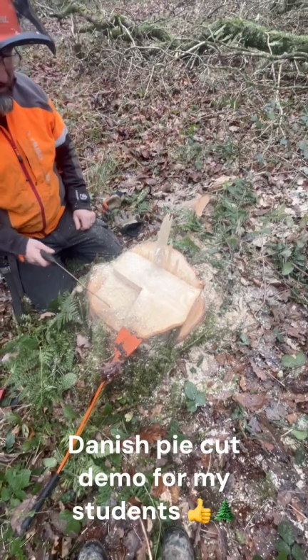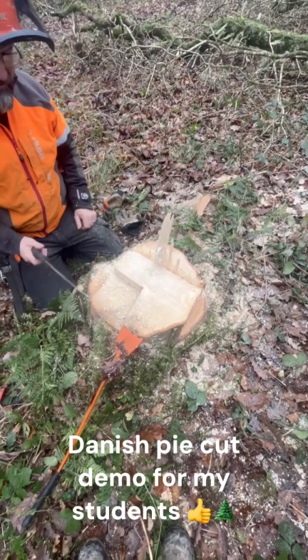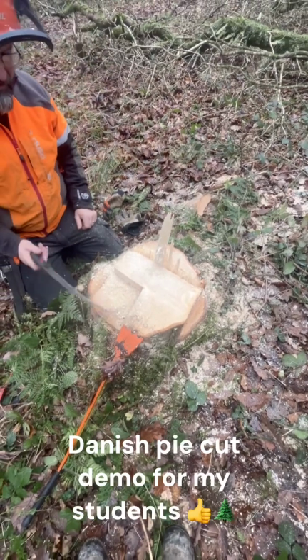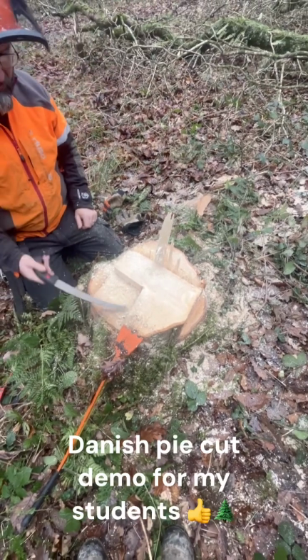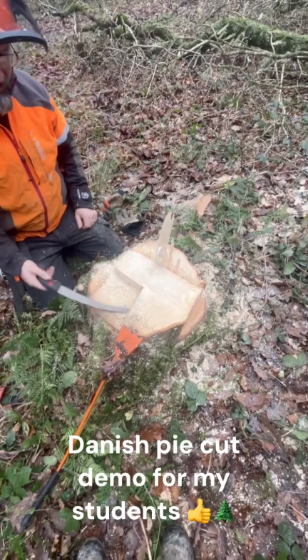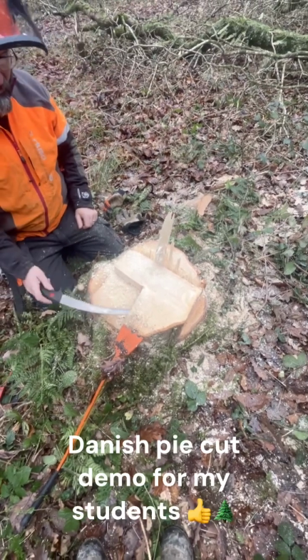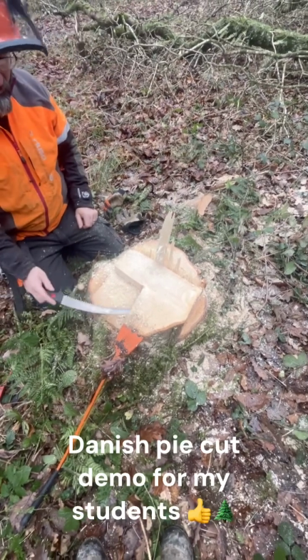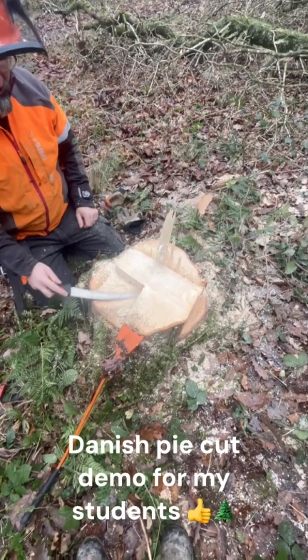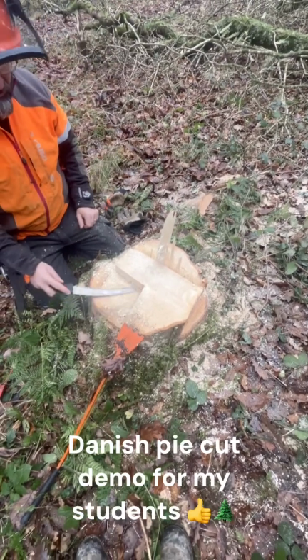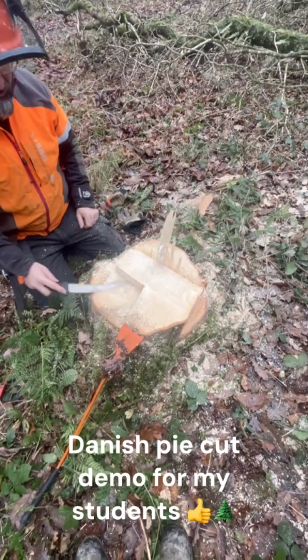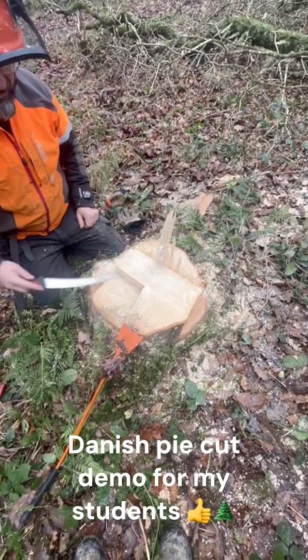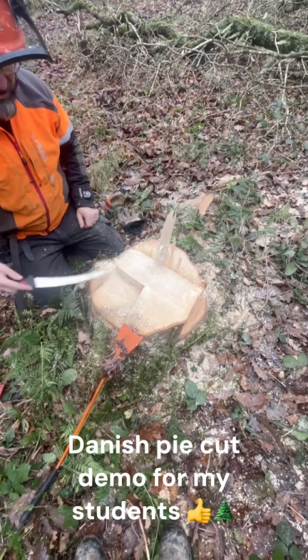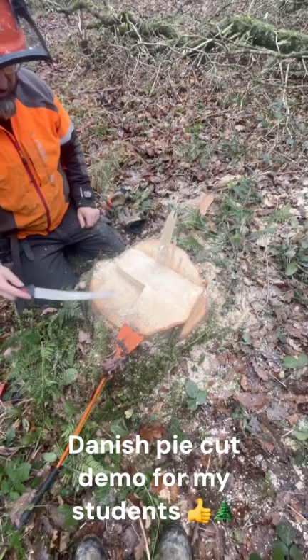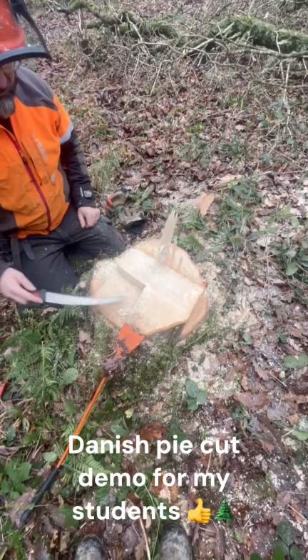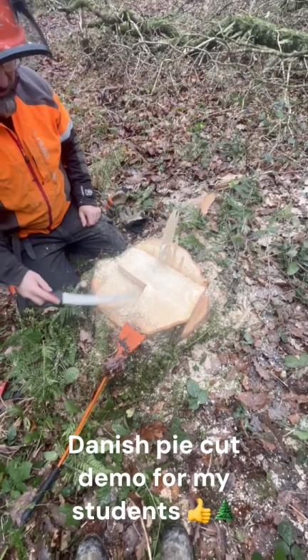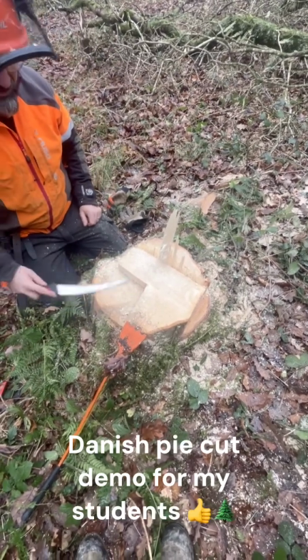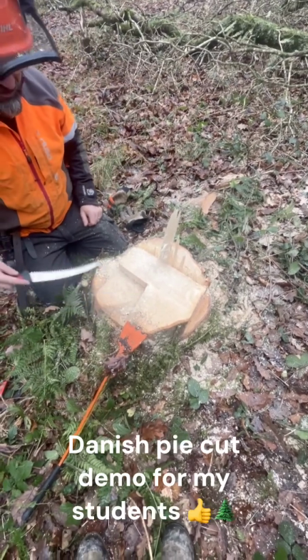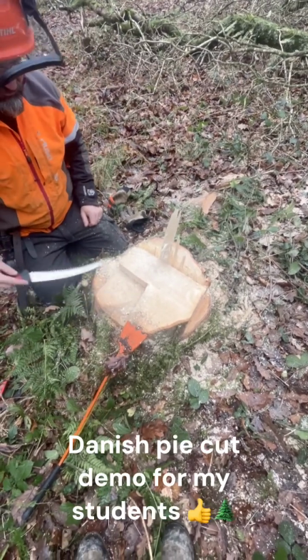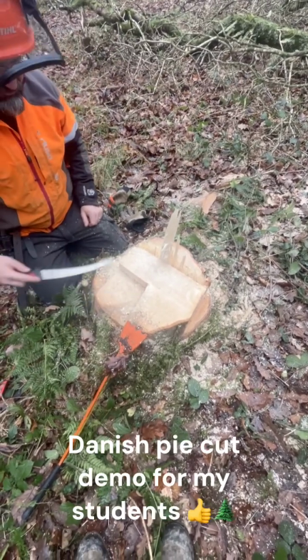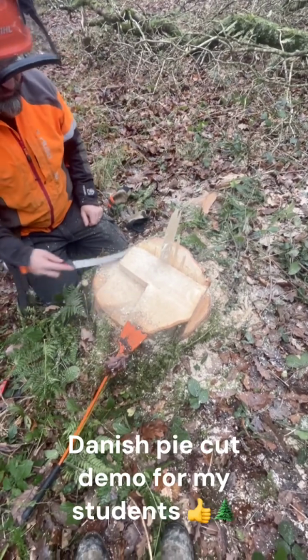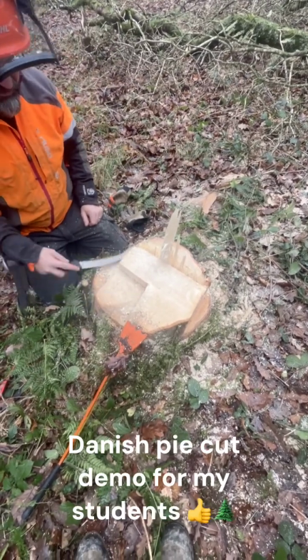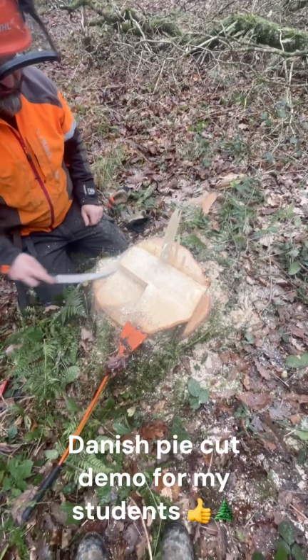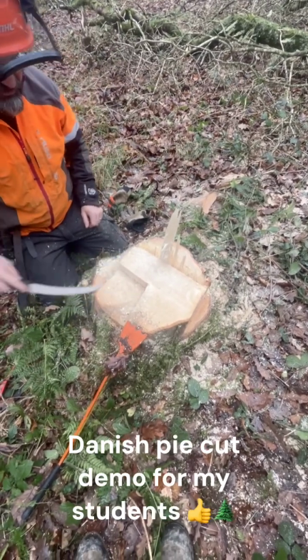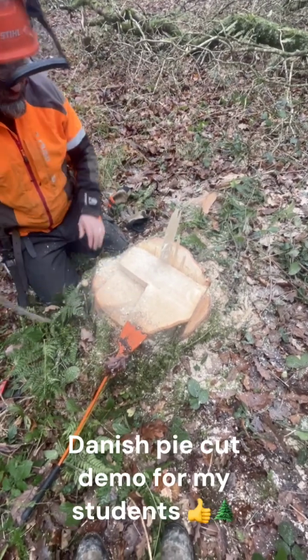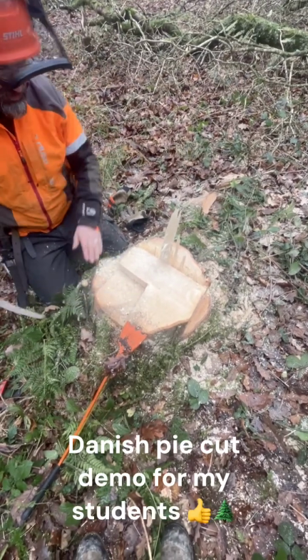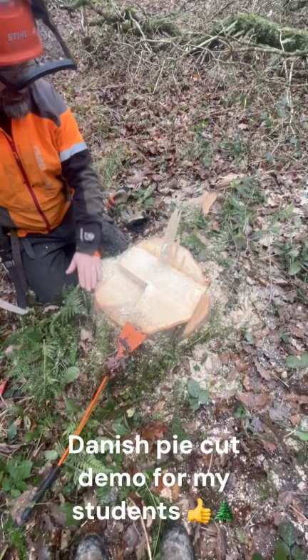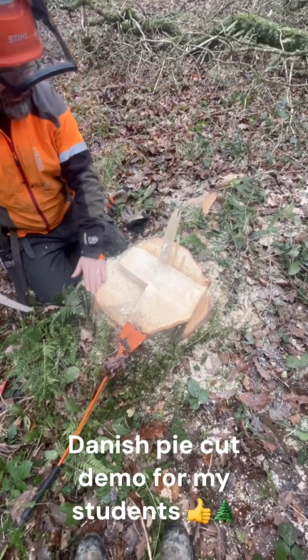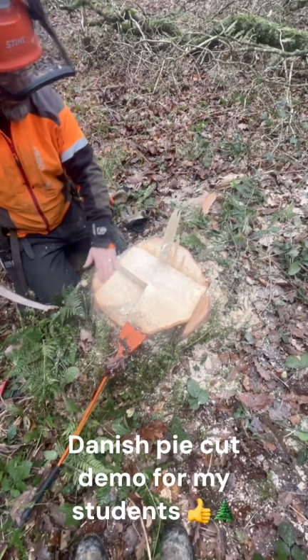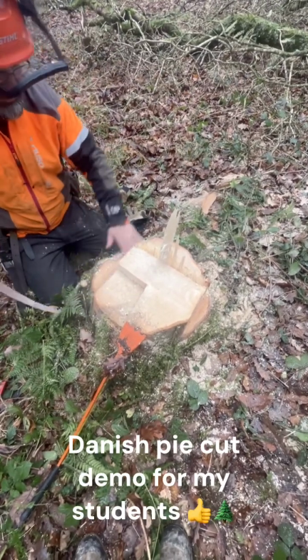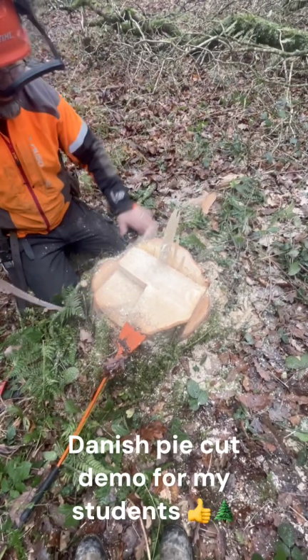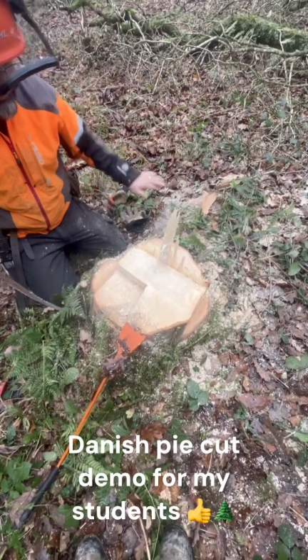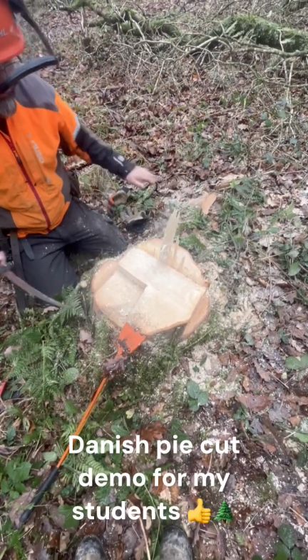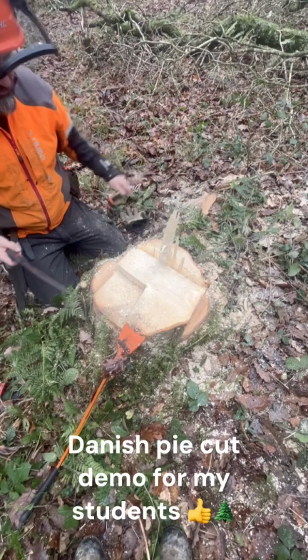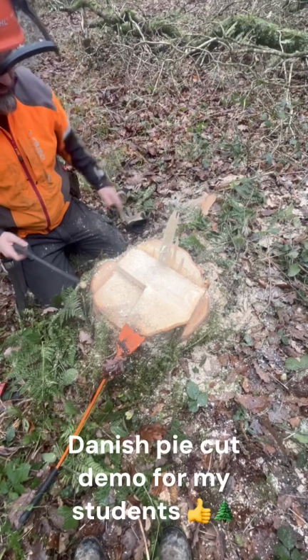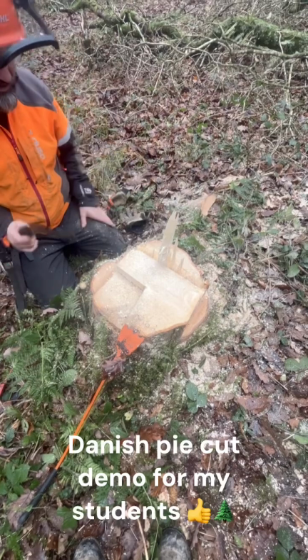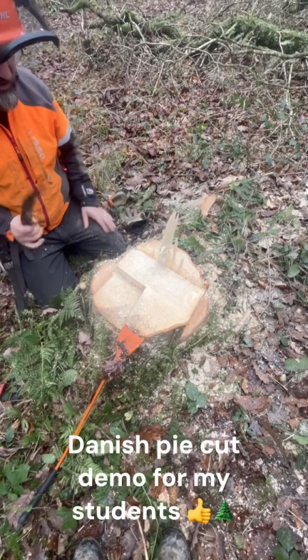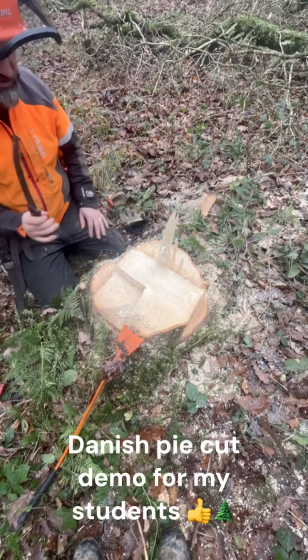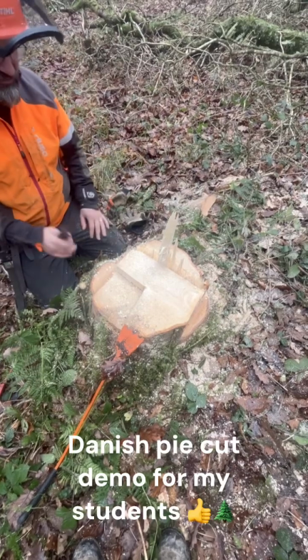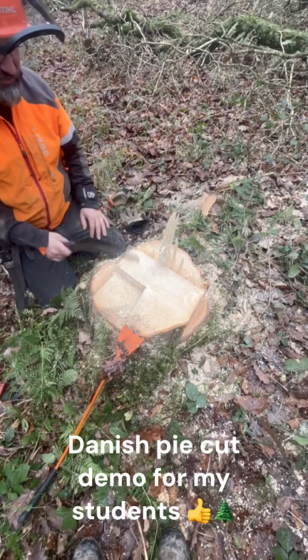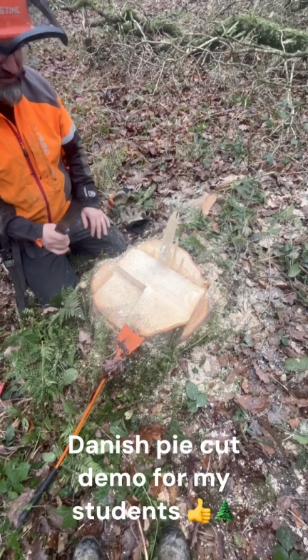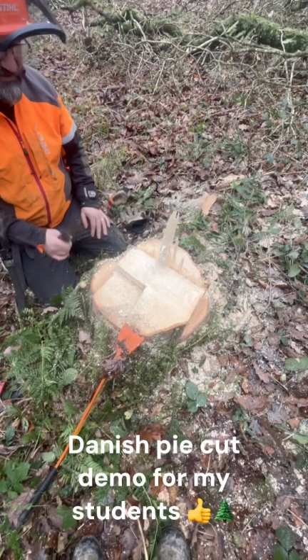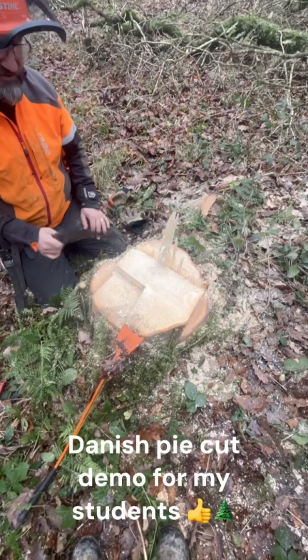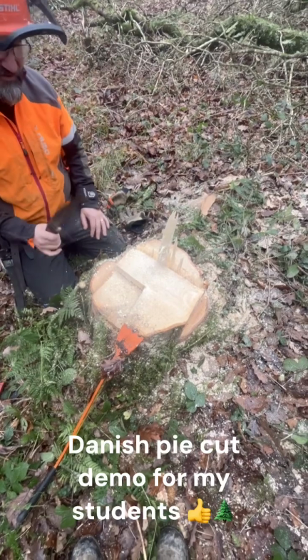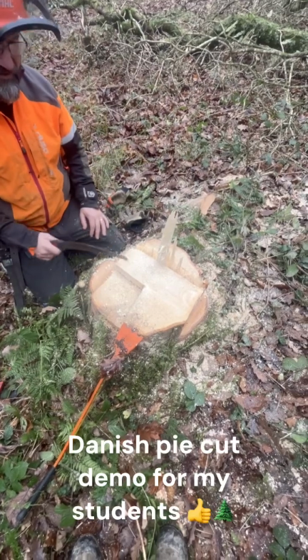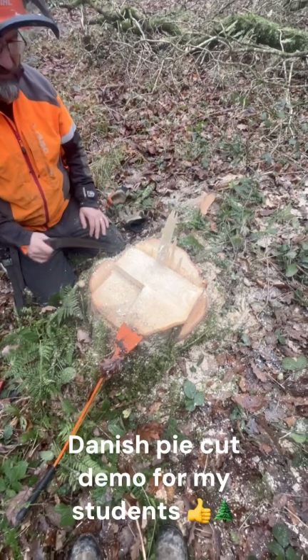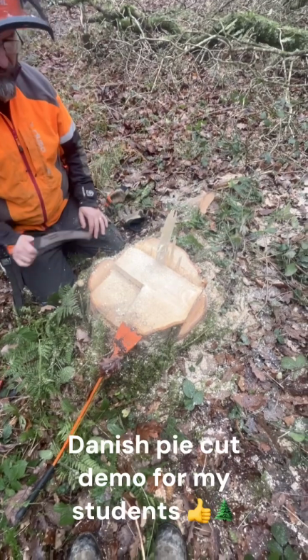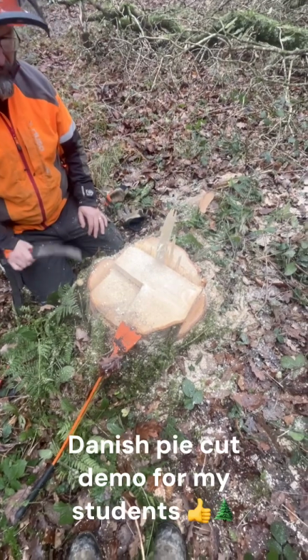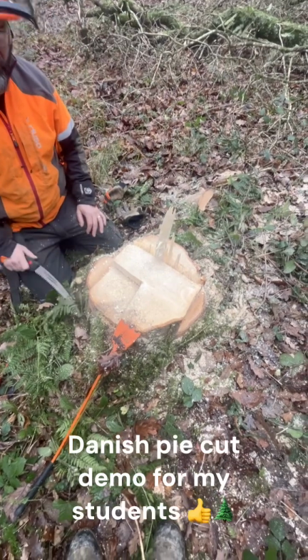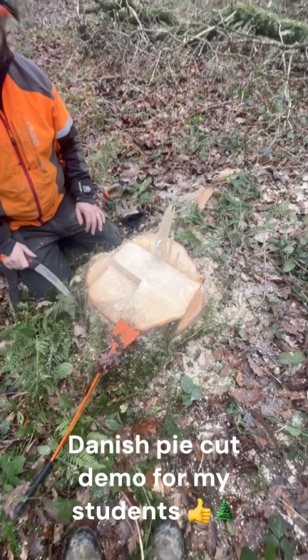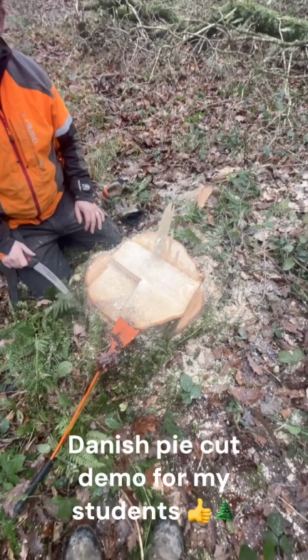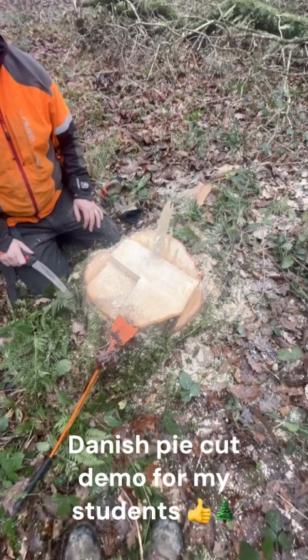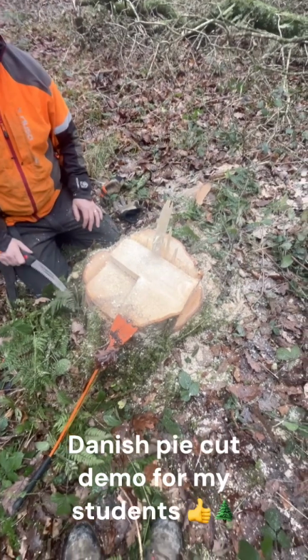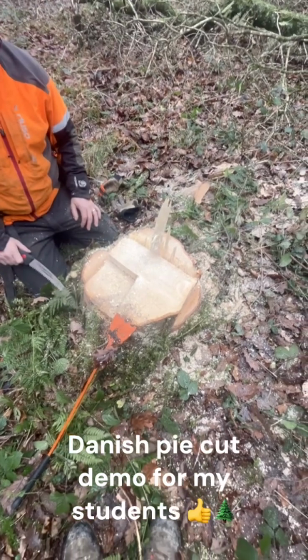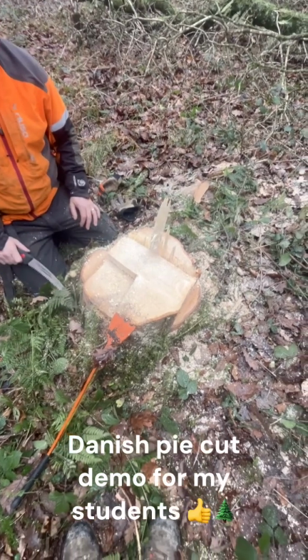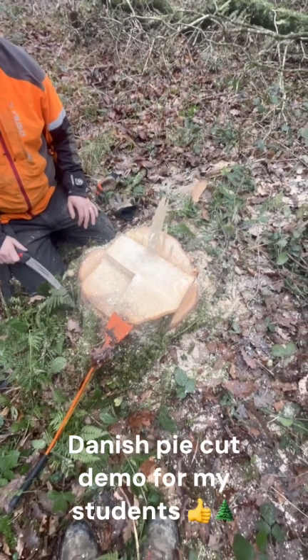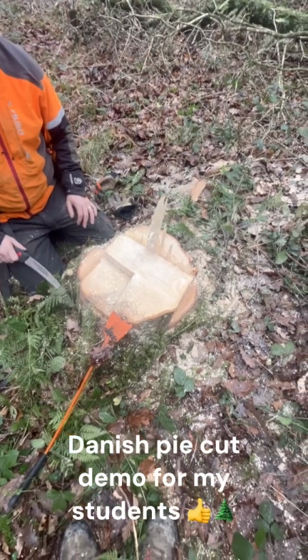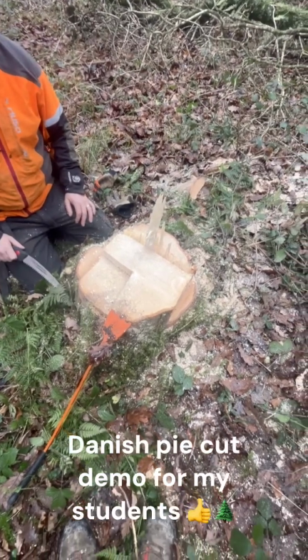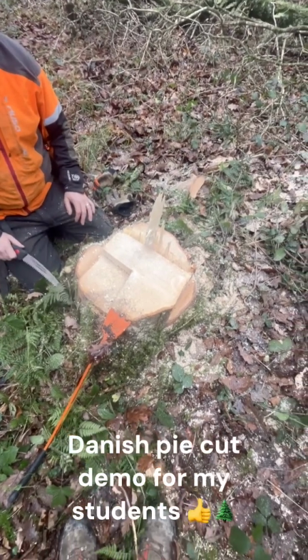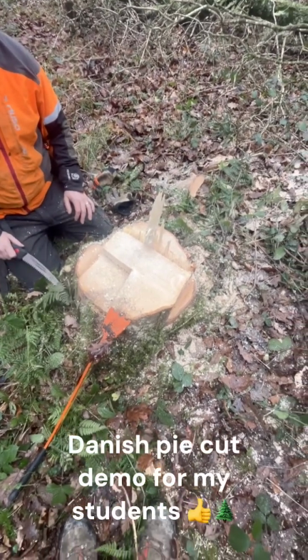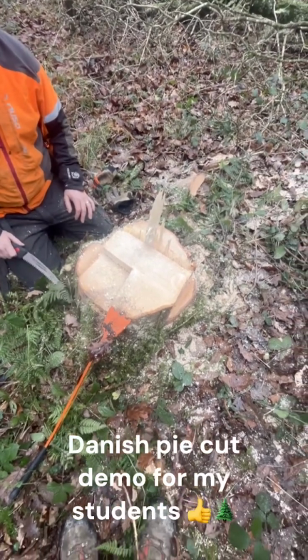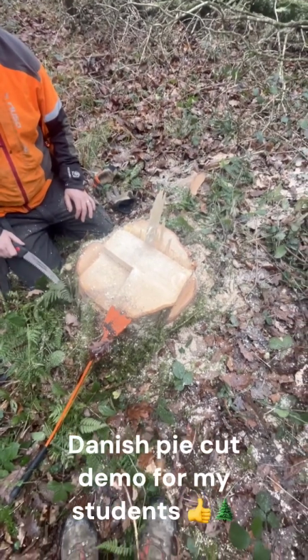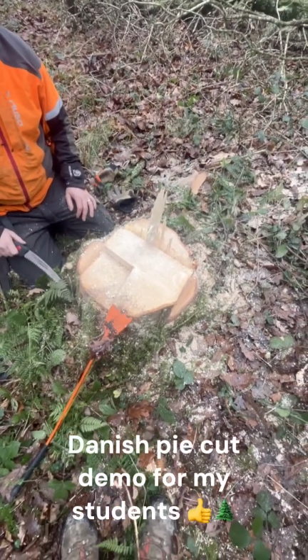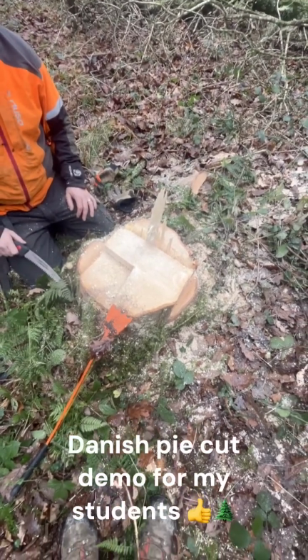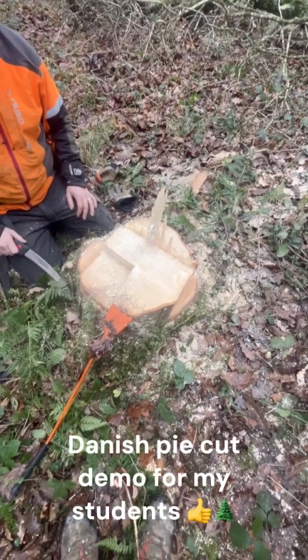Safe corner or Danish pie cut — it's a really really good one to know. And that's what we're going to practice for the next hour or two. Happy days.